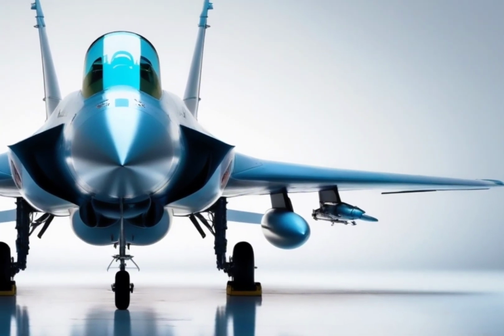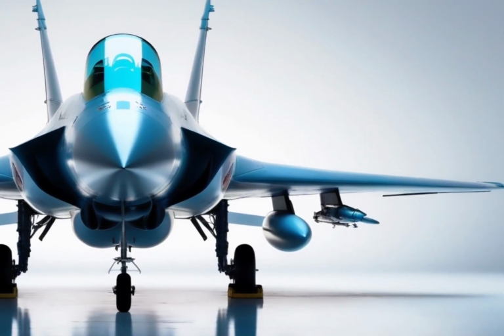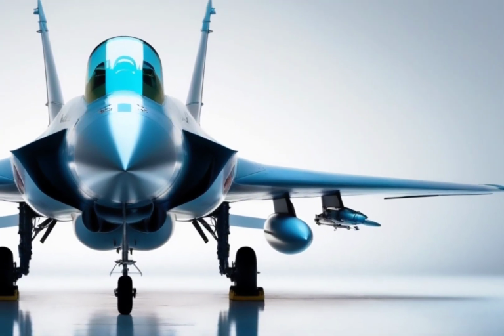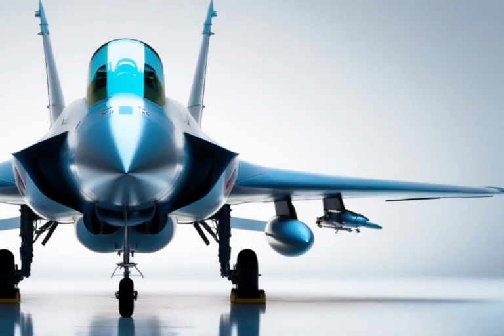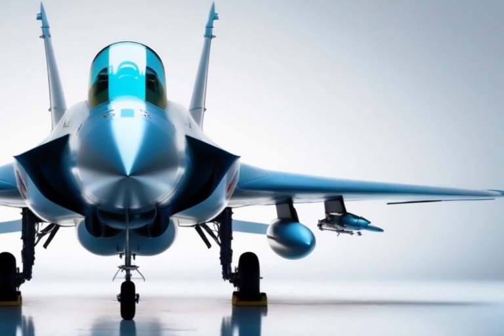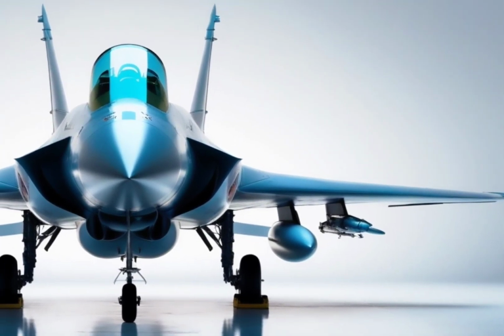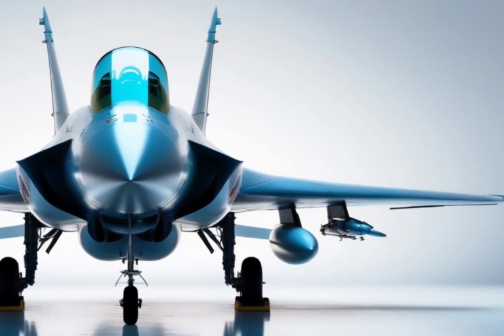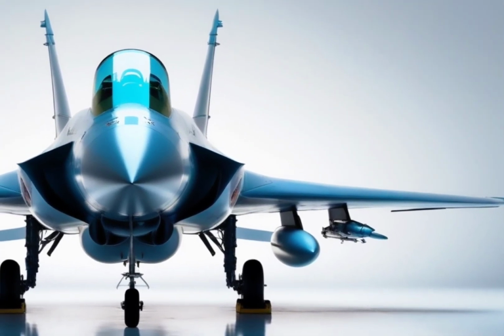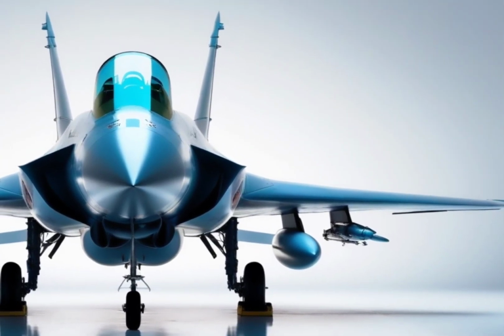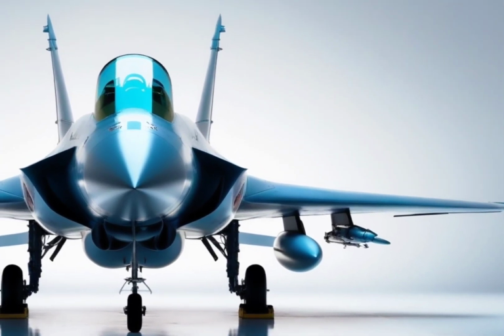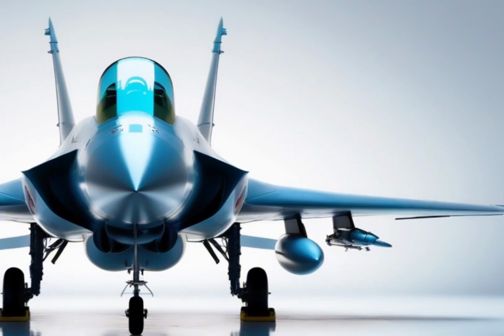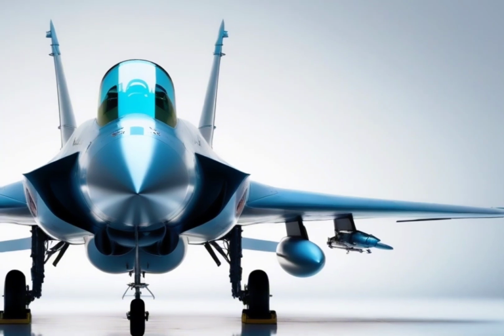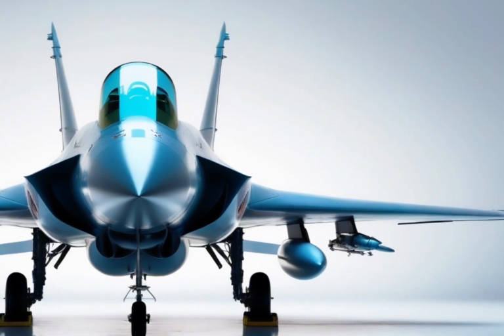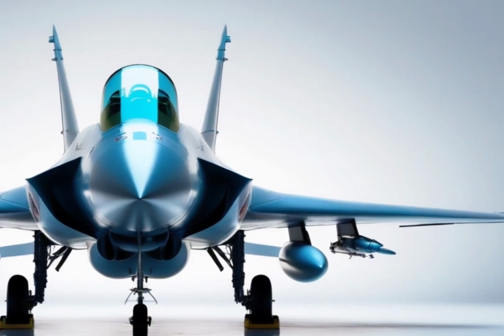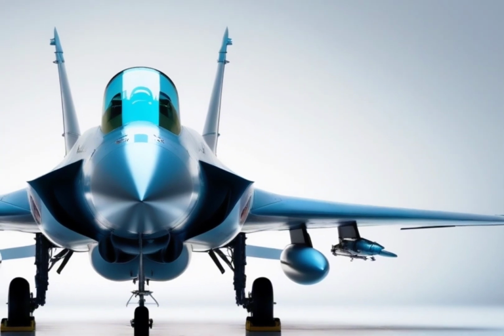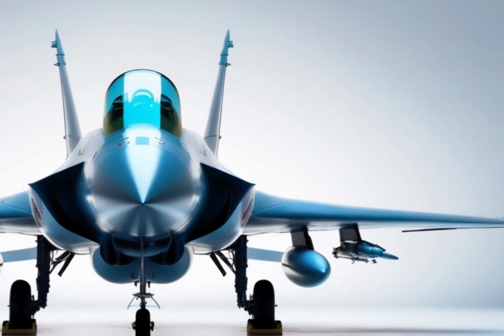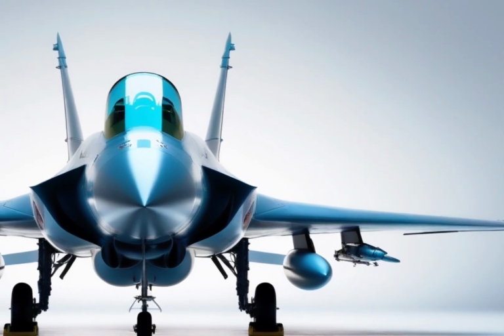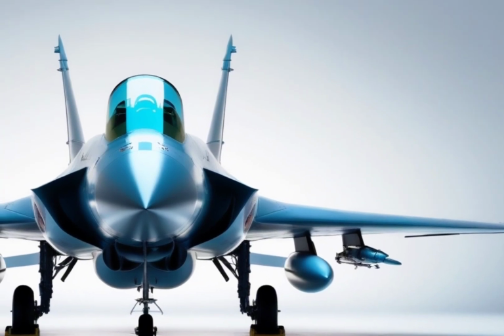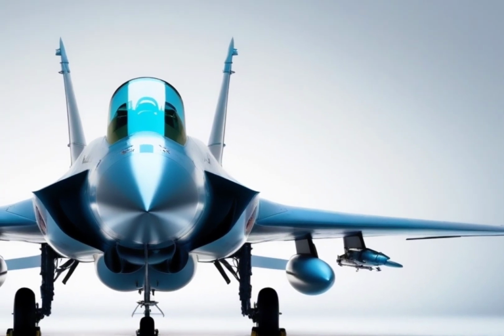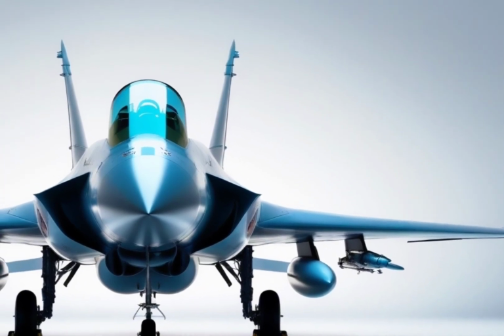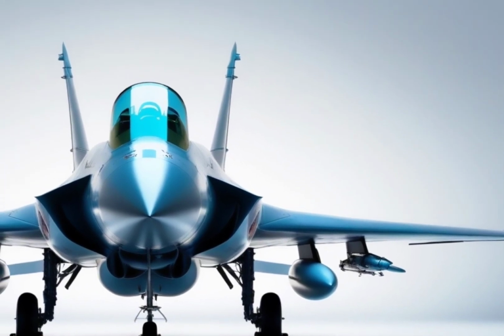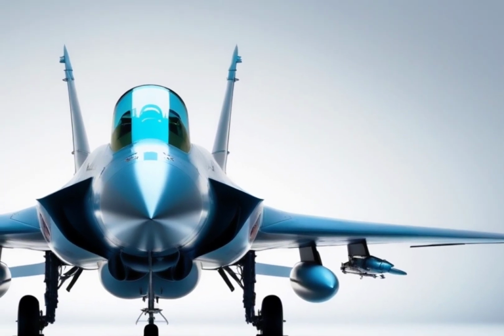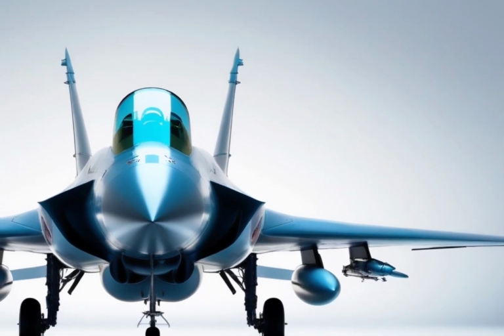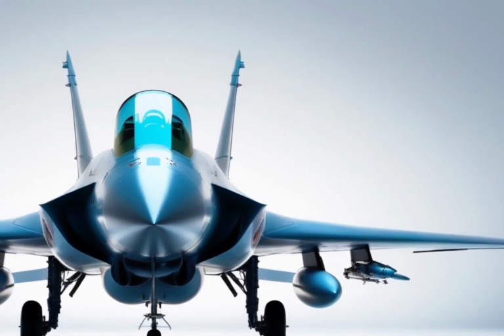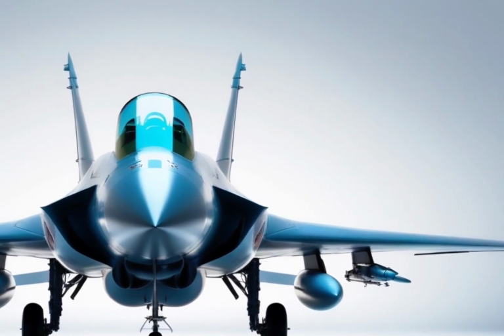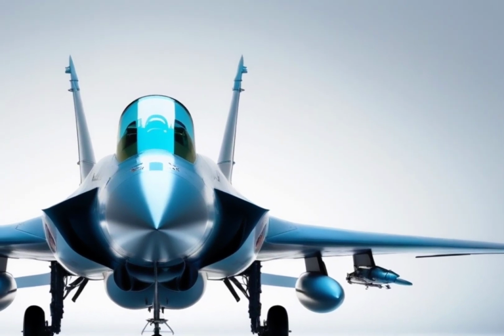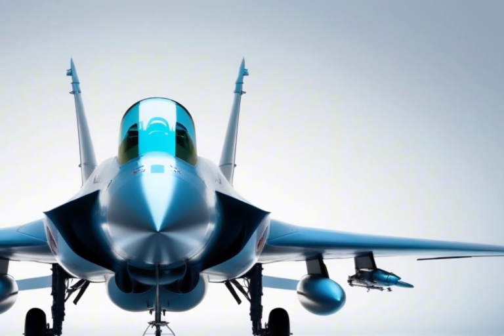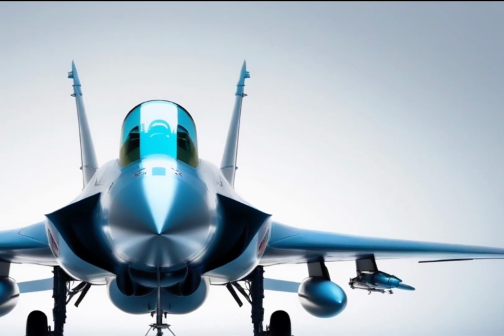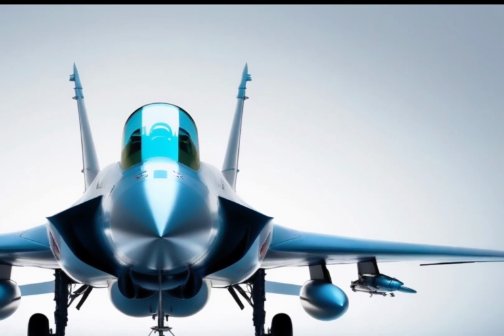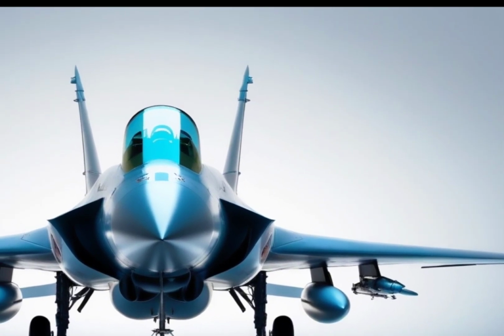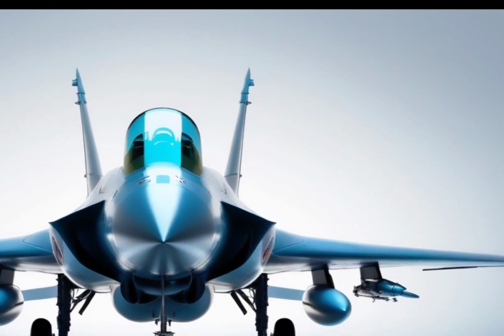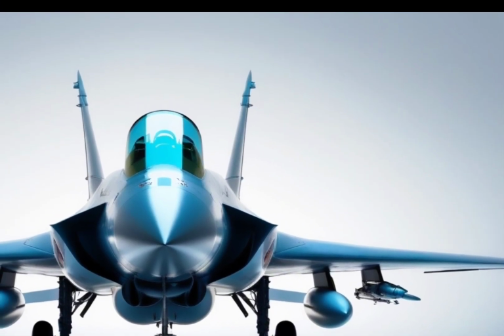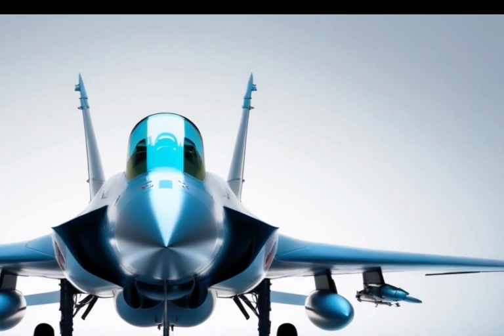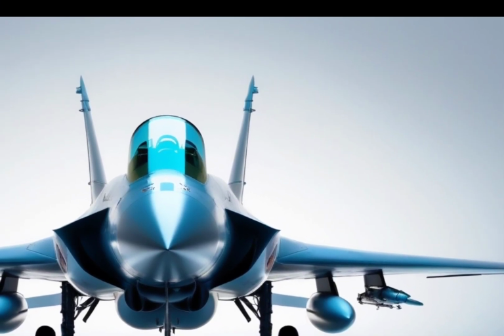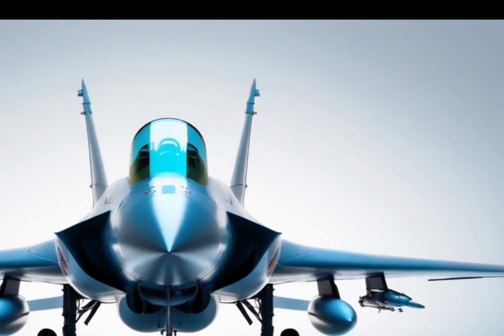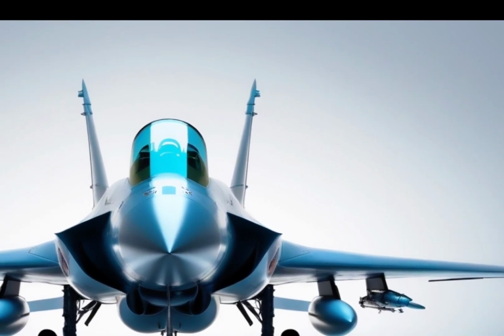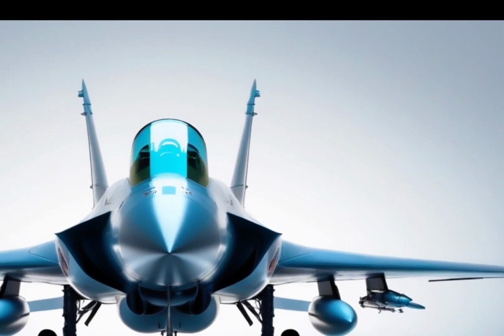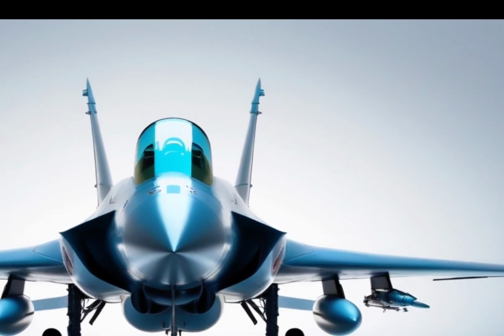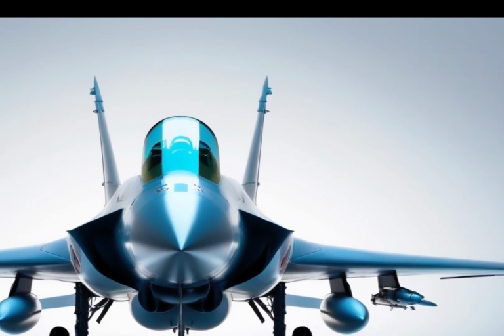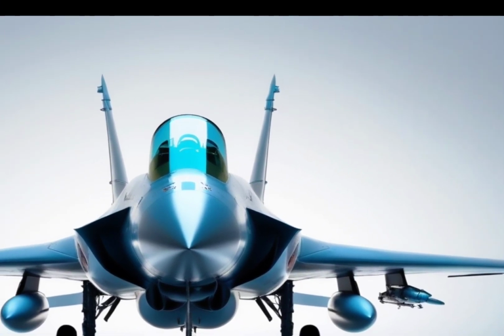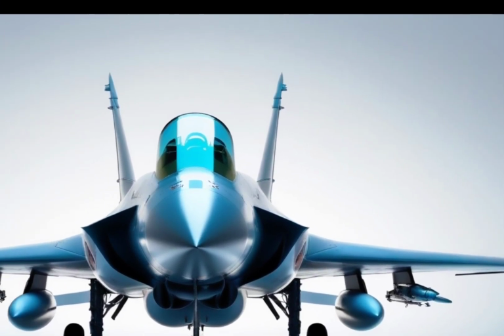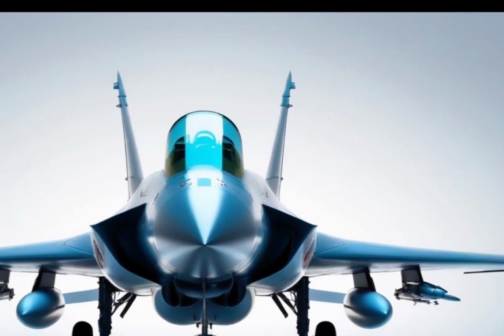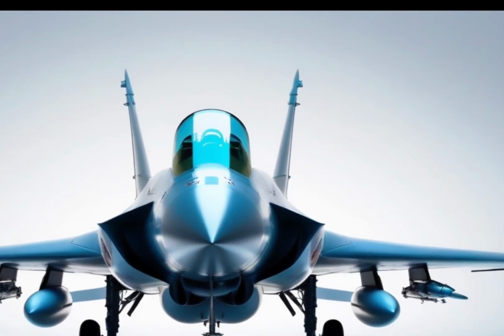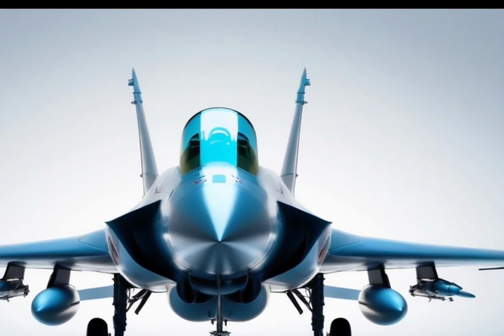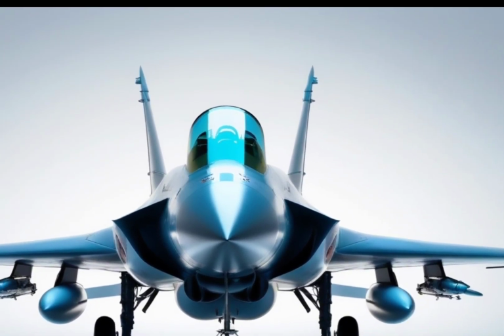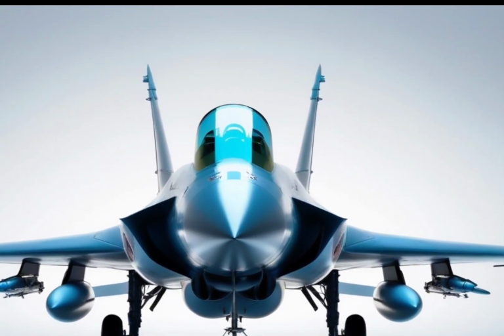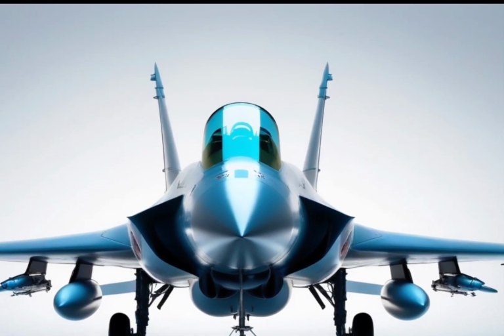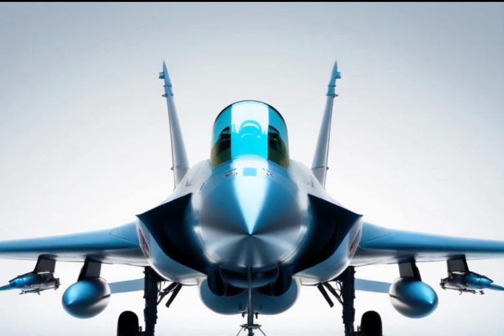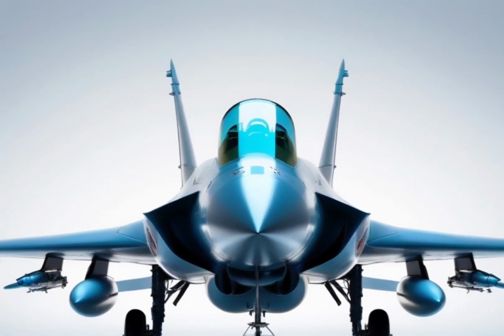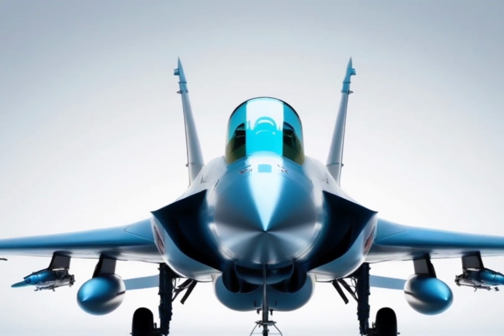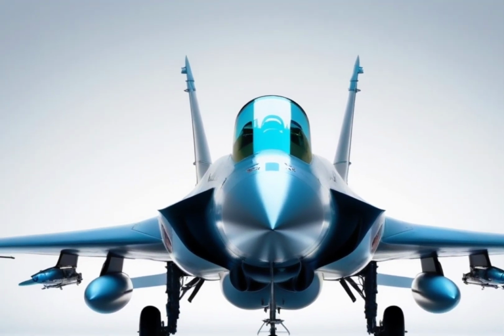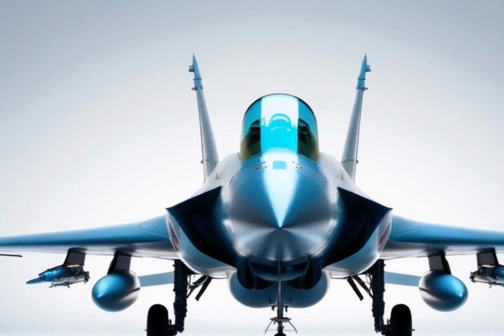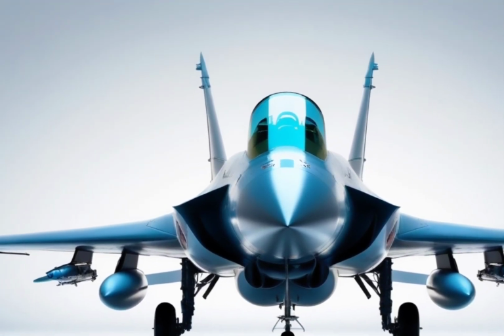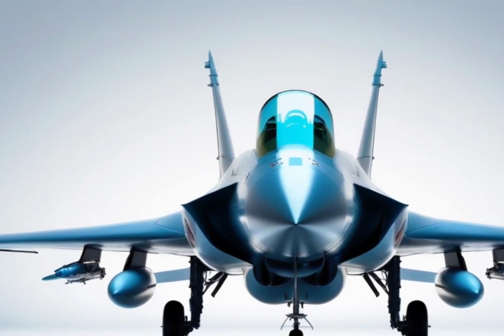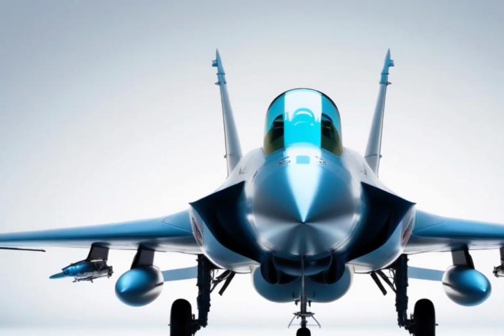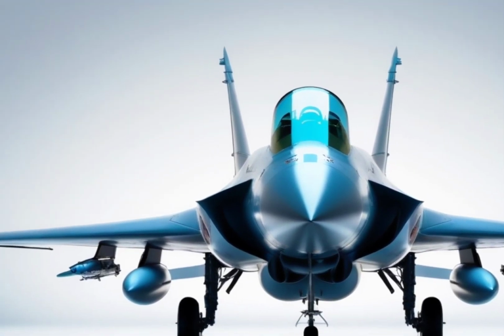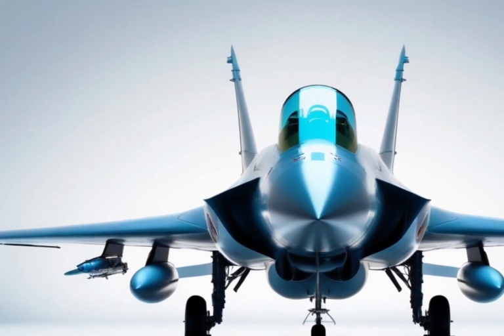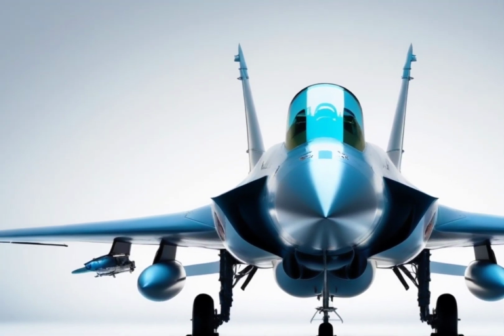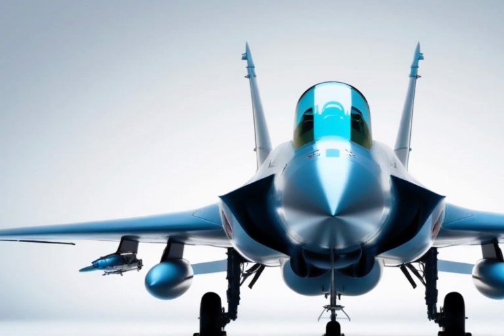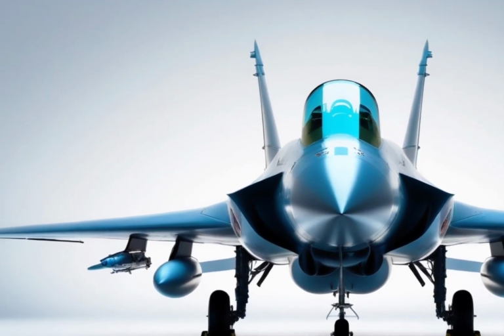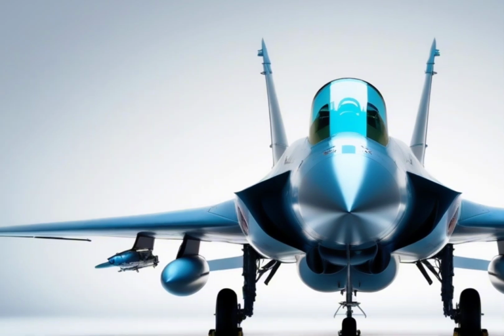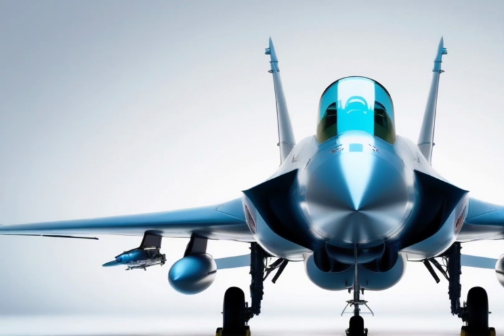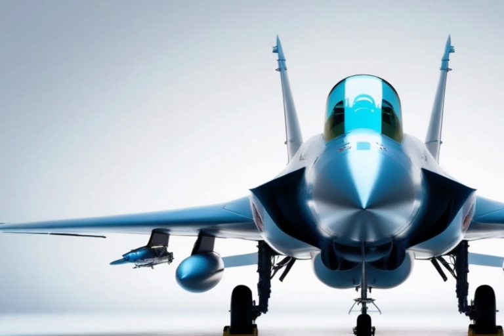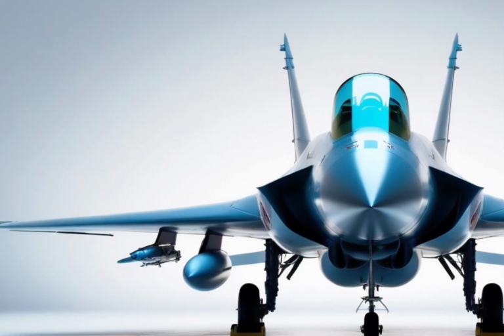This isn't just a fighter jet — it's a symbol of technological progress, military independence, and strategic confidence. The HAL Tejas MK2 is India's leap into the future of aerial warfare: powerful, precise, and proudly indigenous.